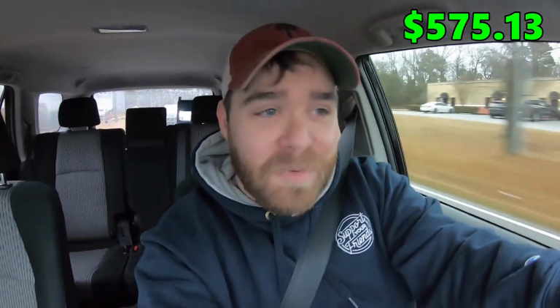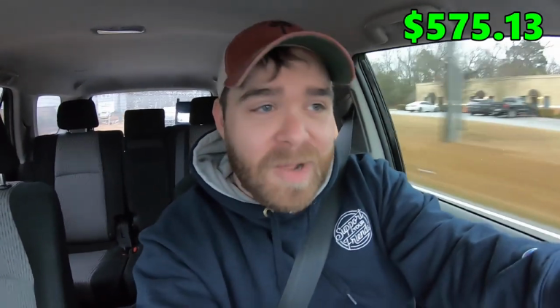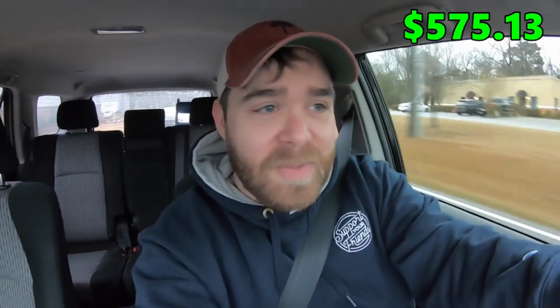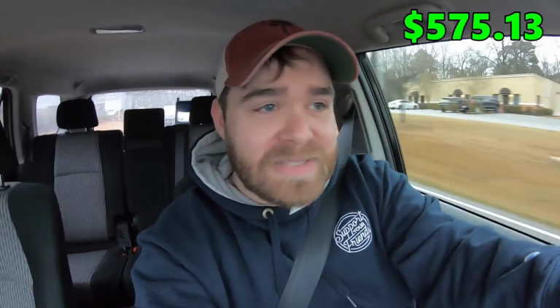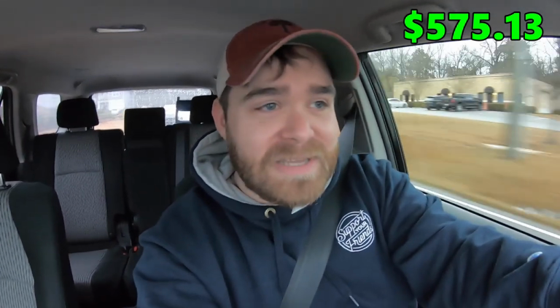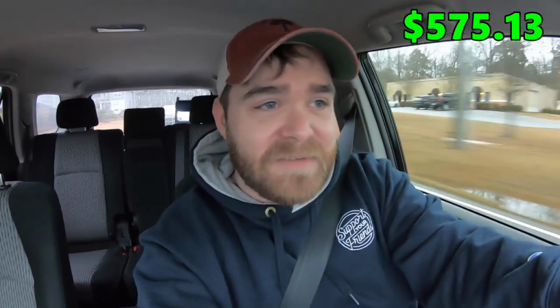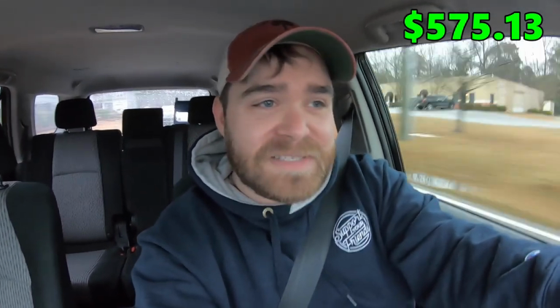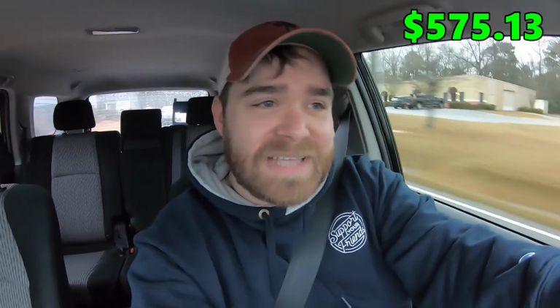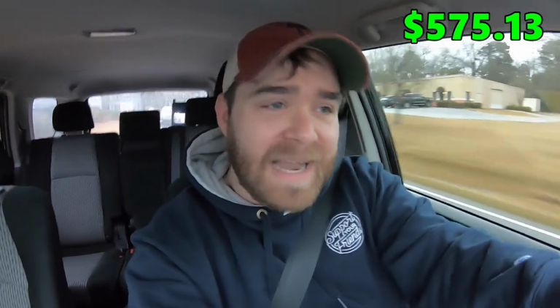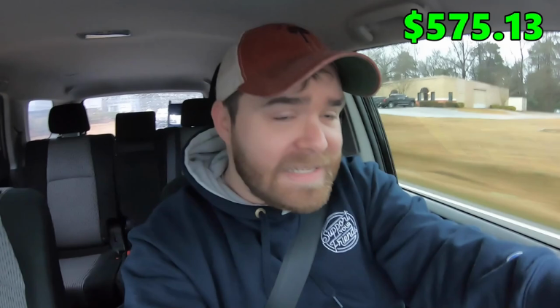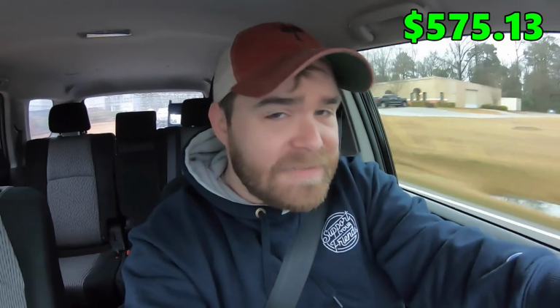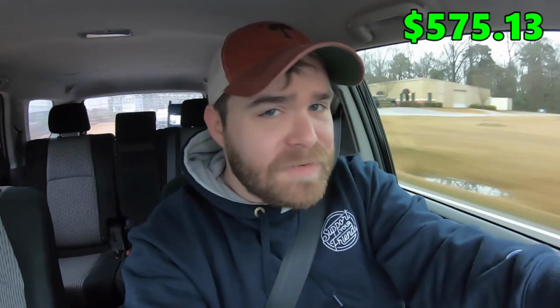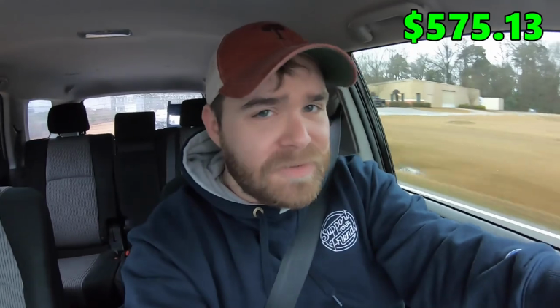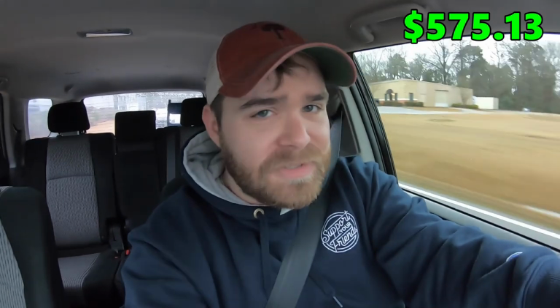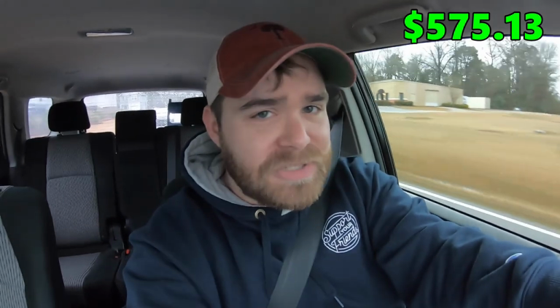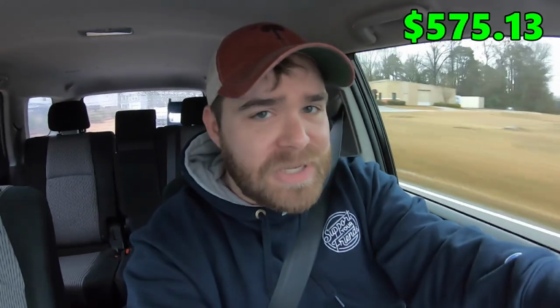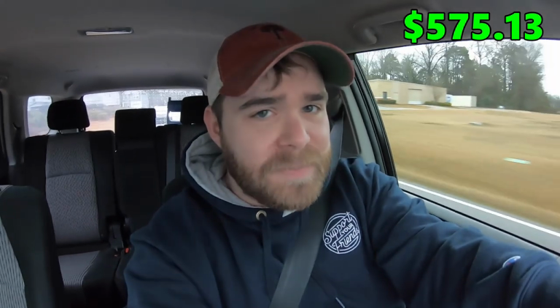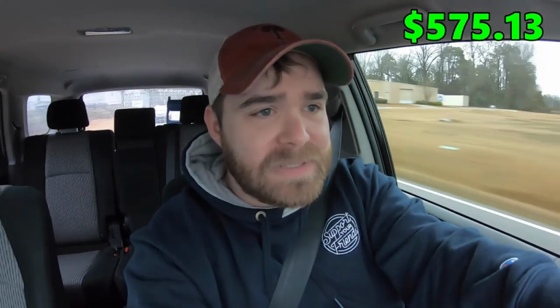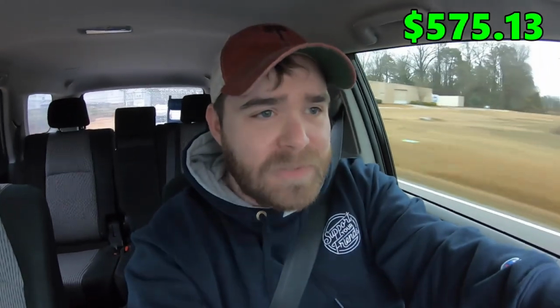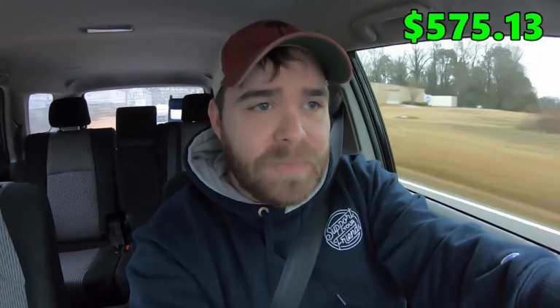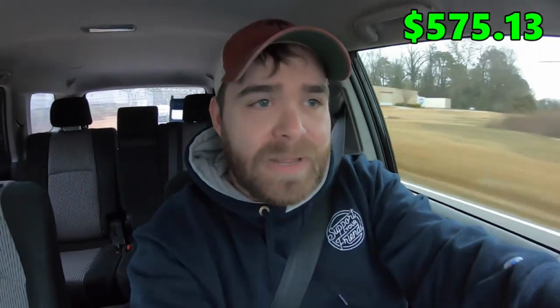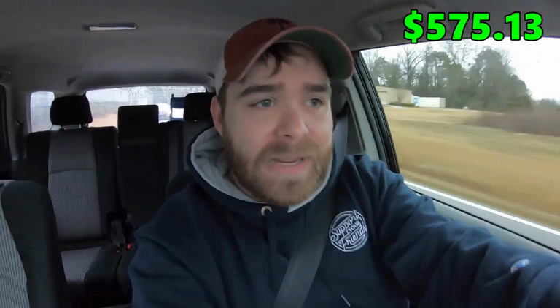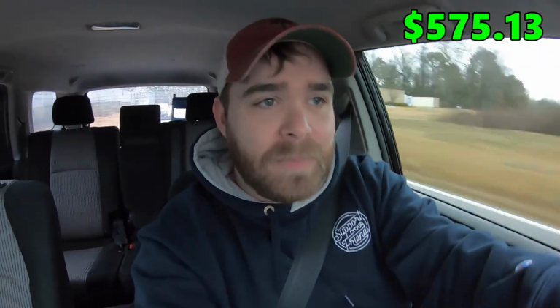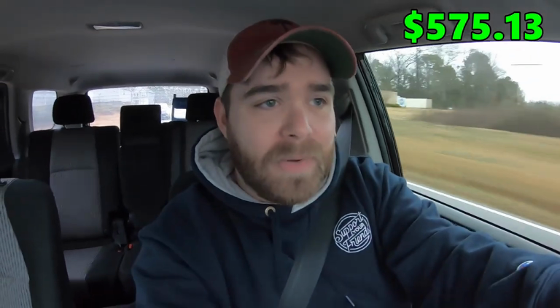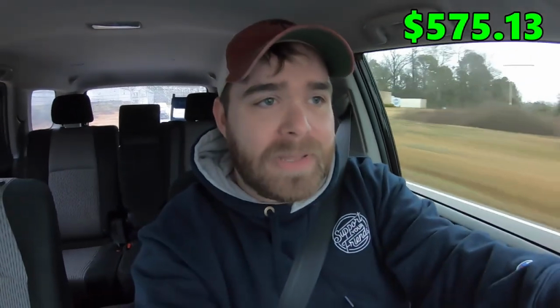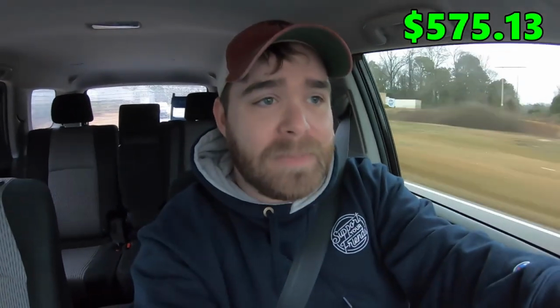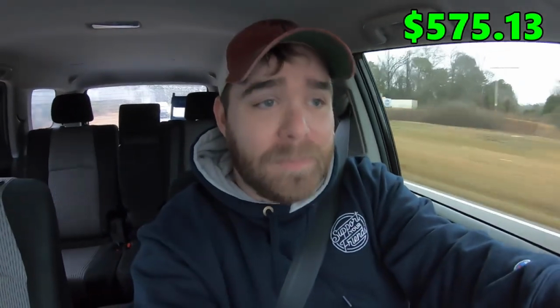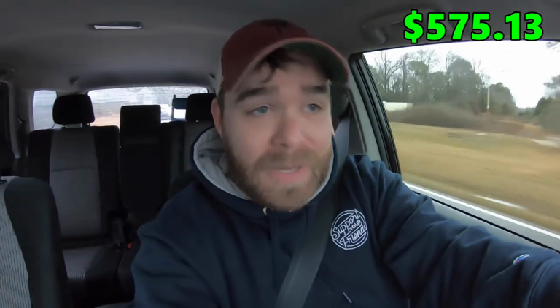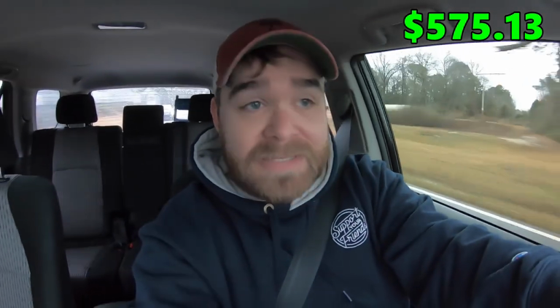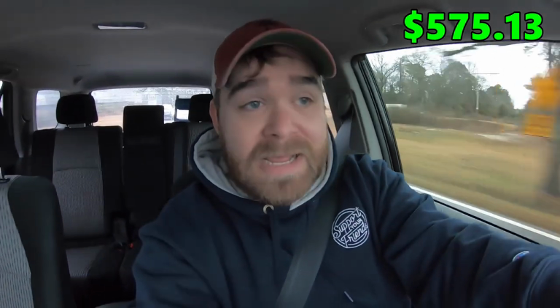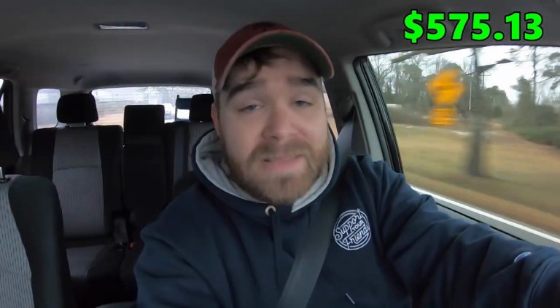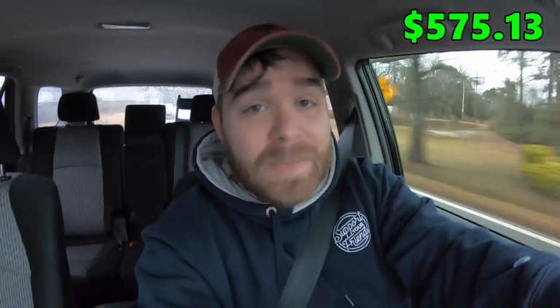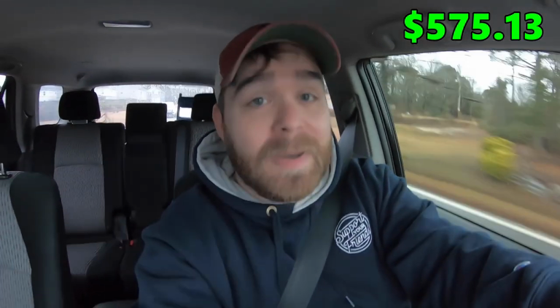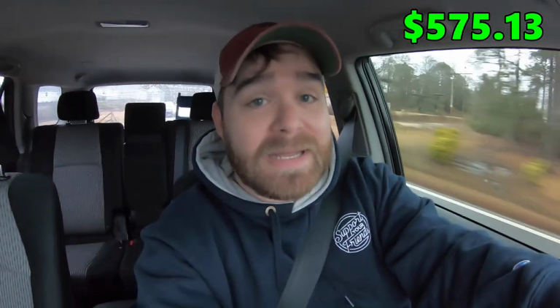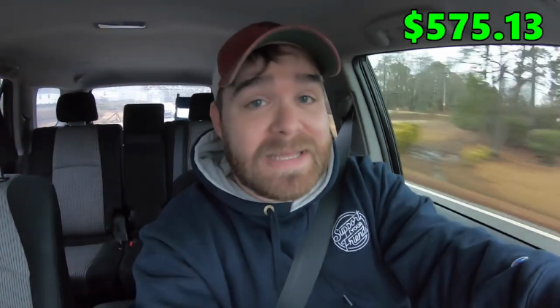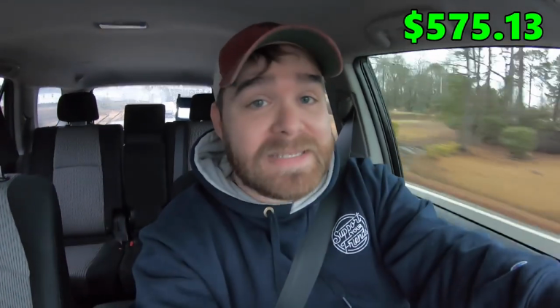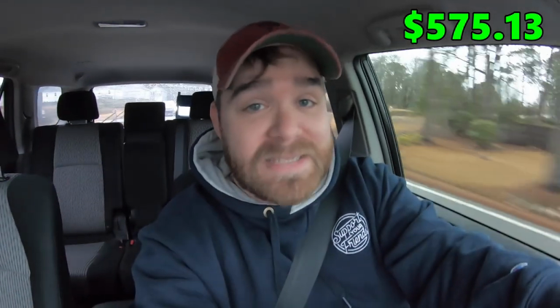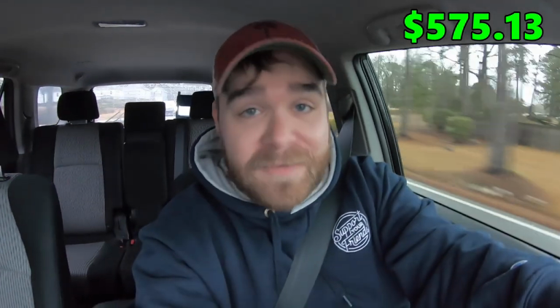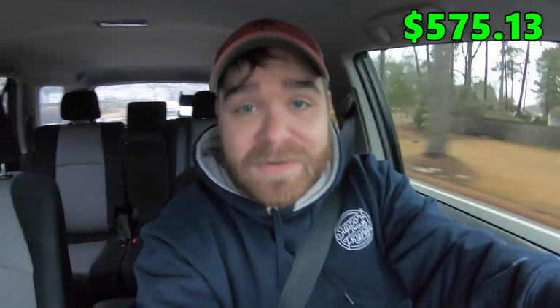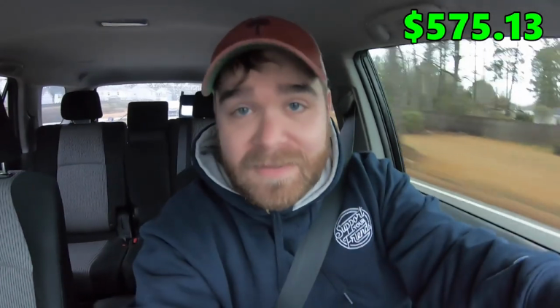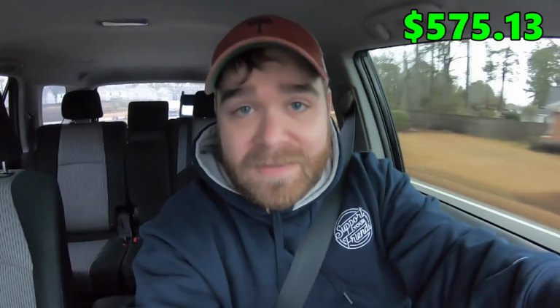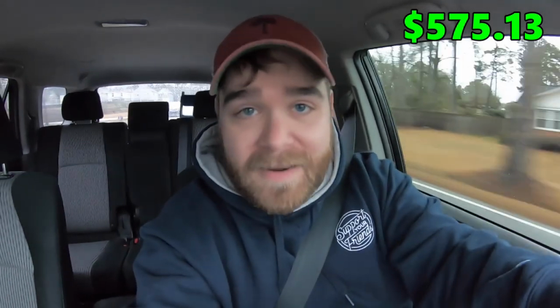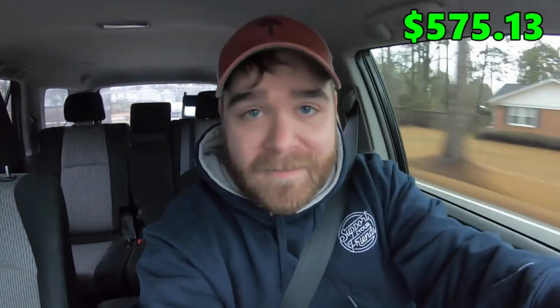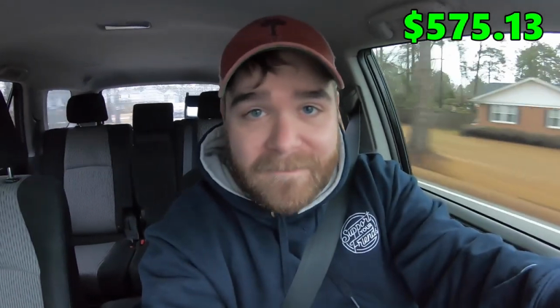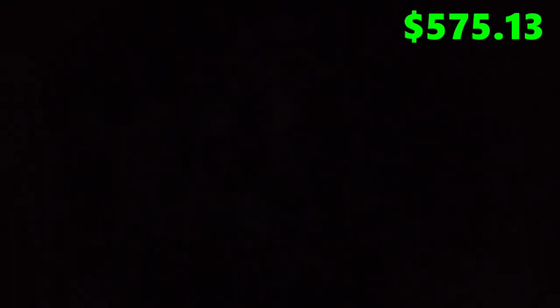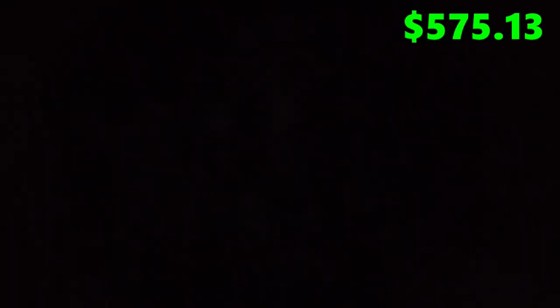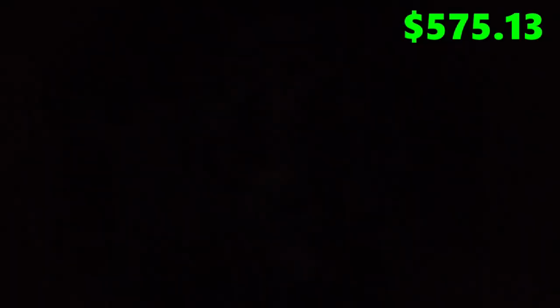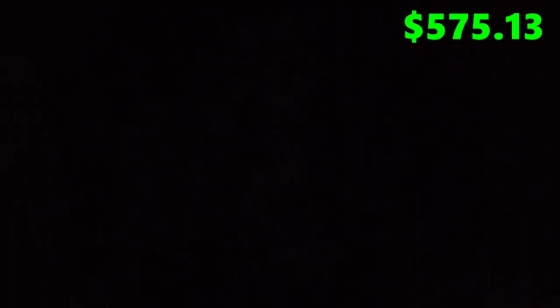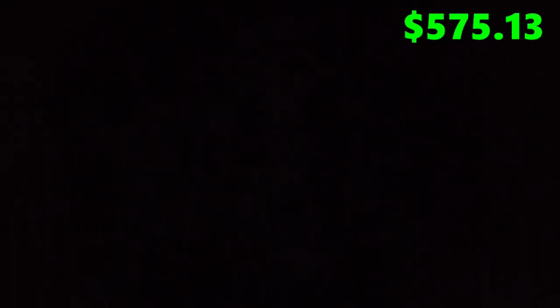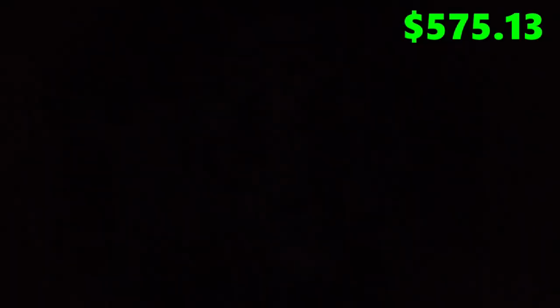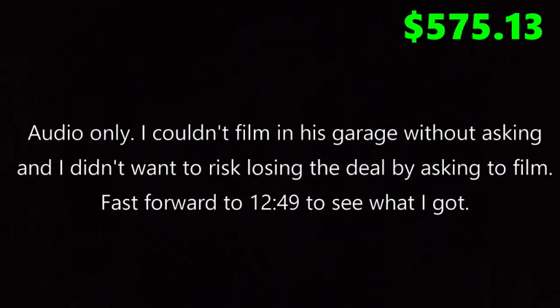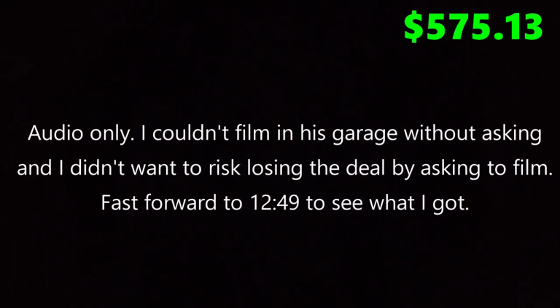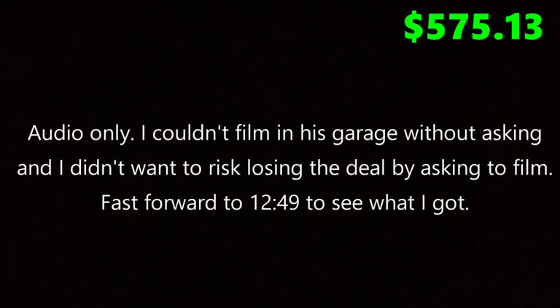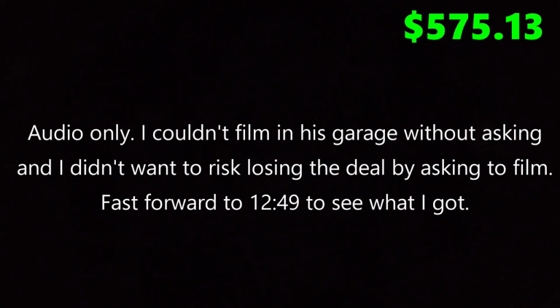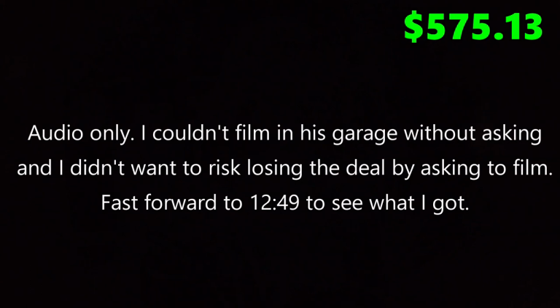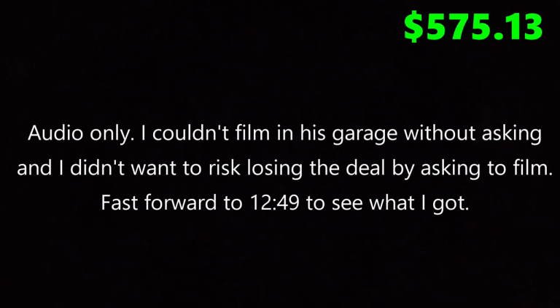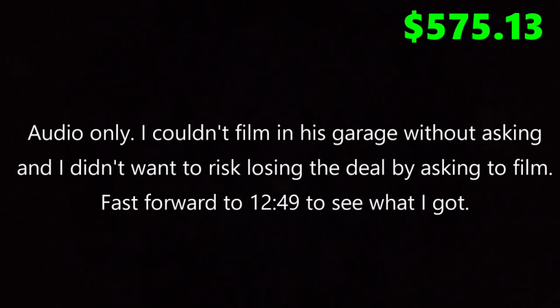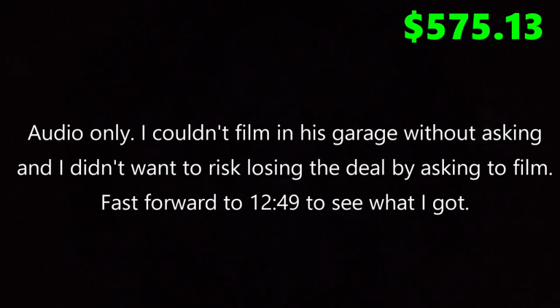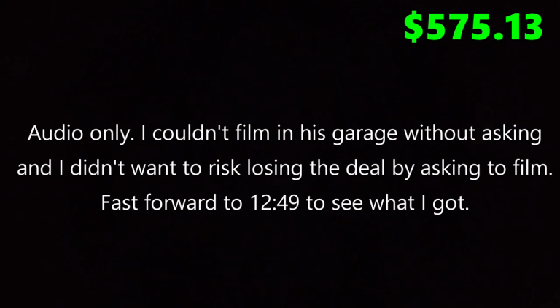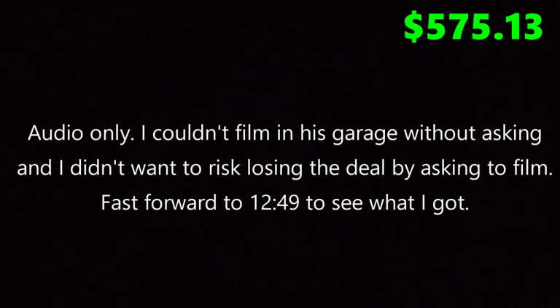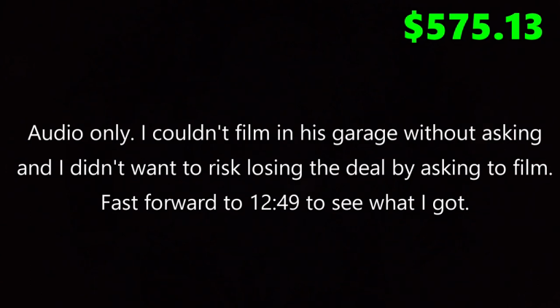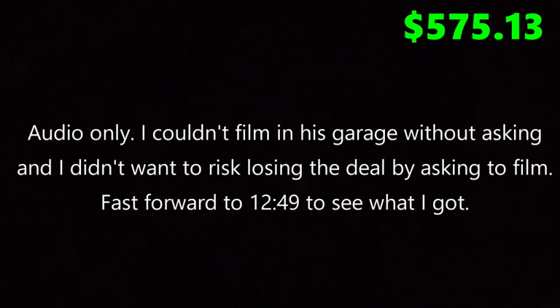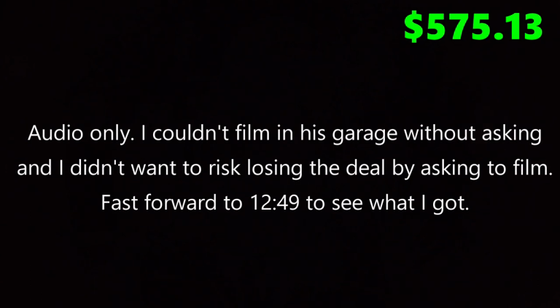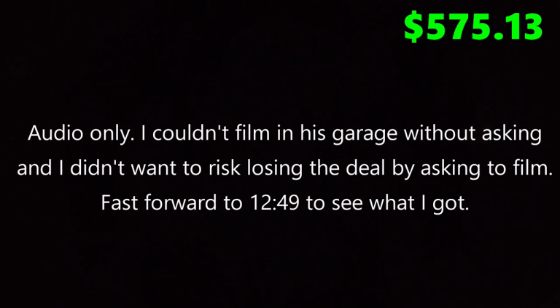Rock Band stuff is kind of difficult to ship — it's a little big and bulky — but the money is definitely there. I headed over to meet the seller.